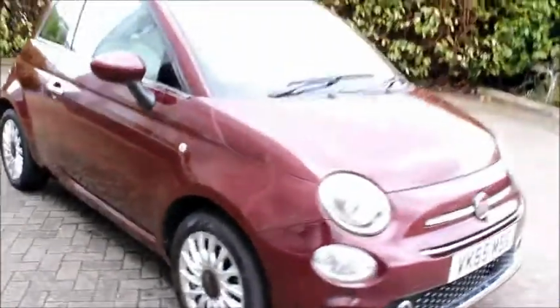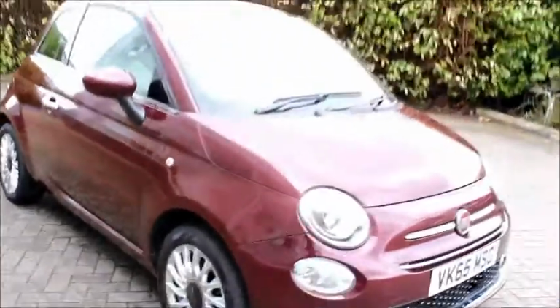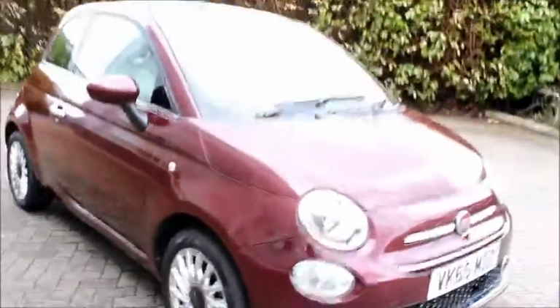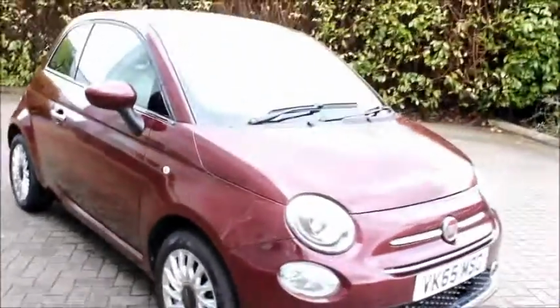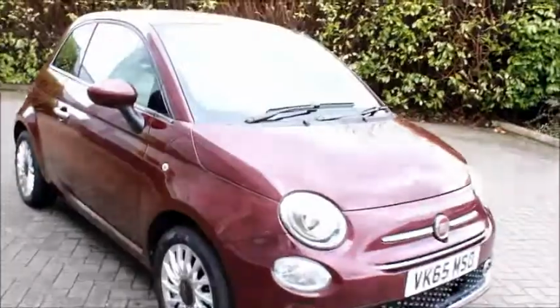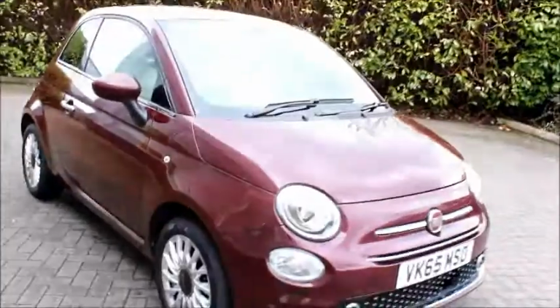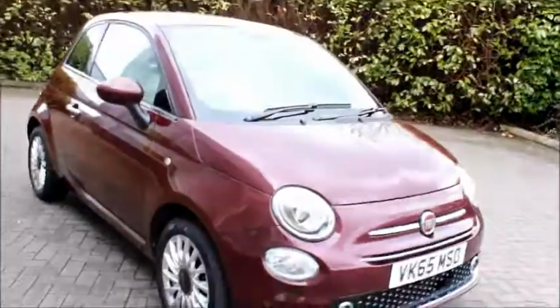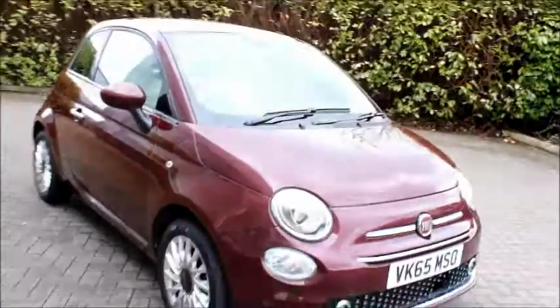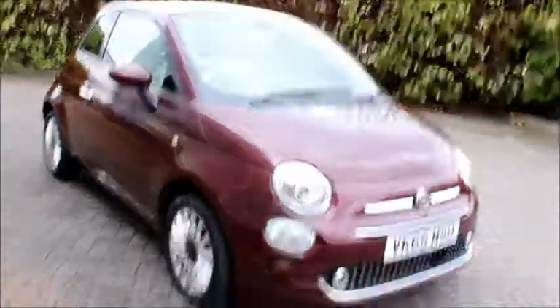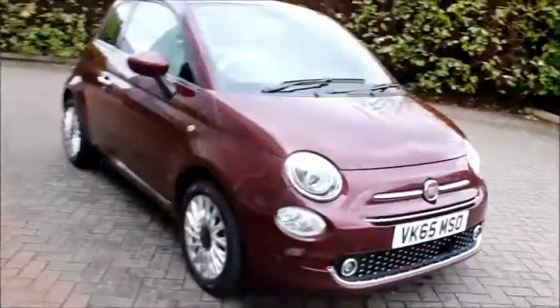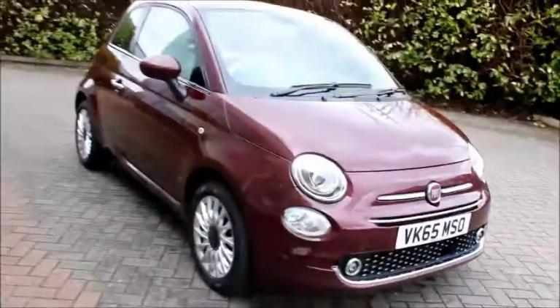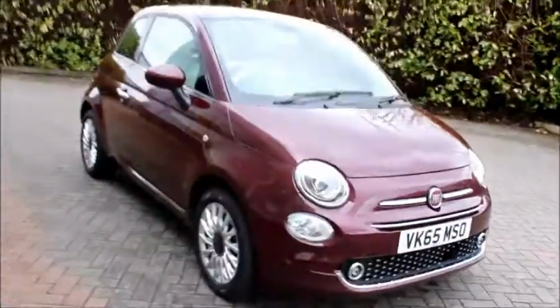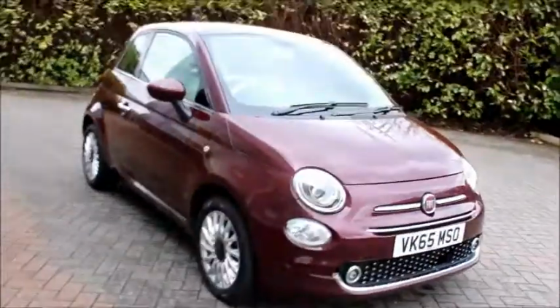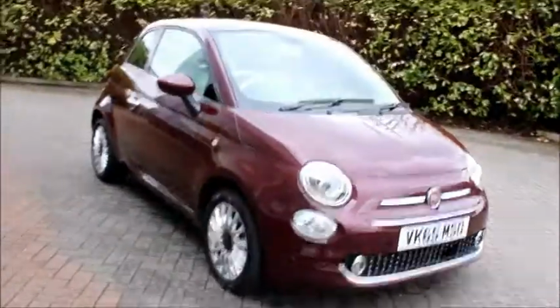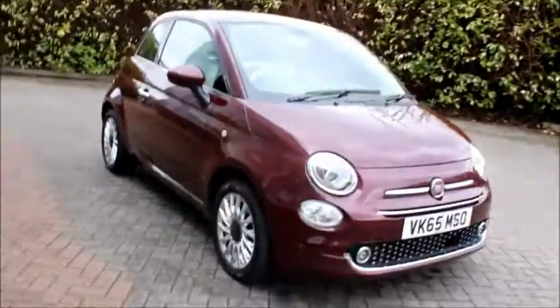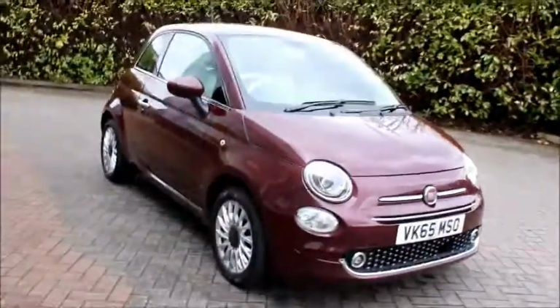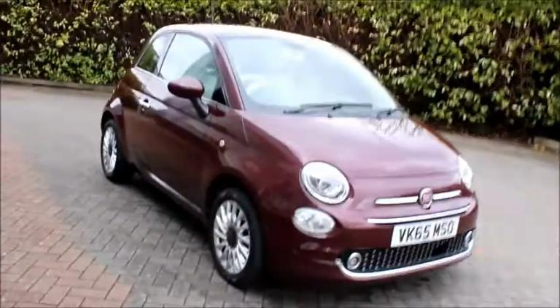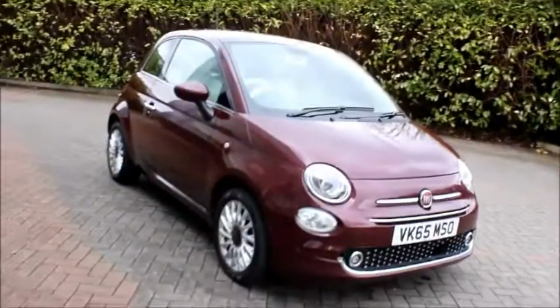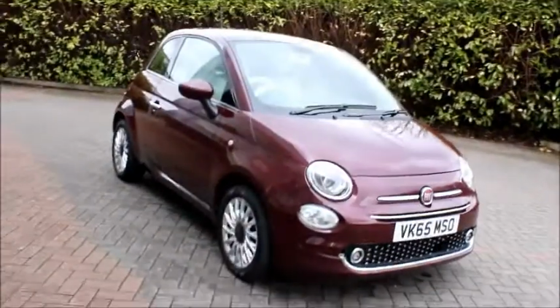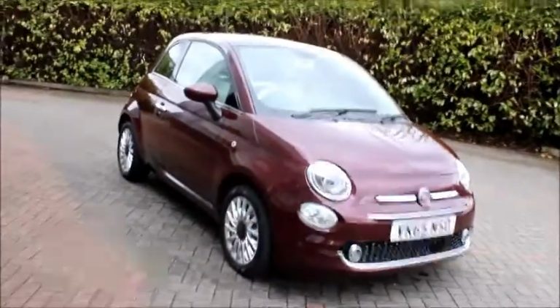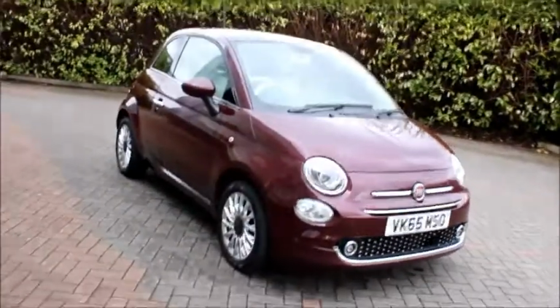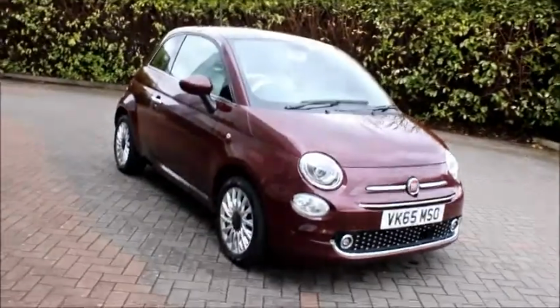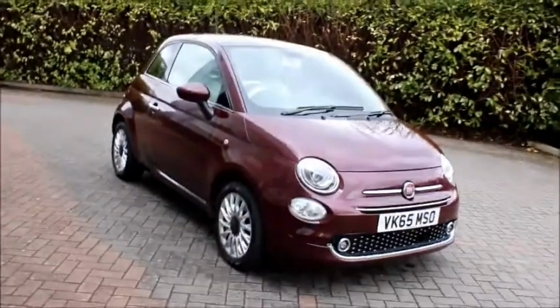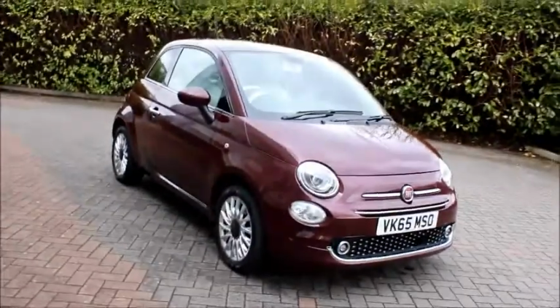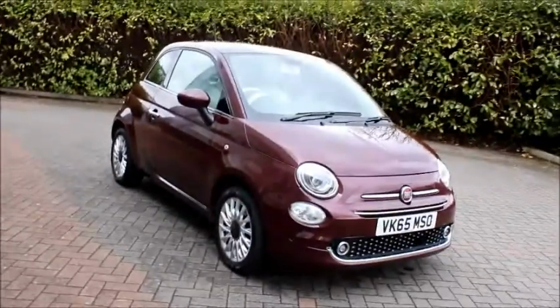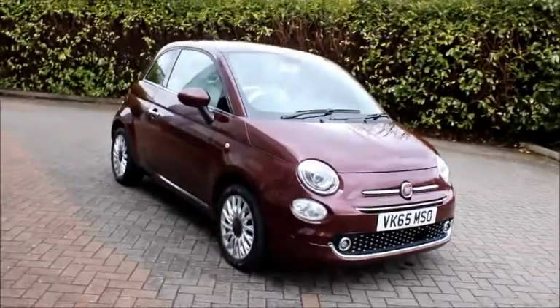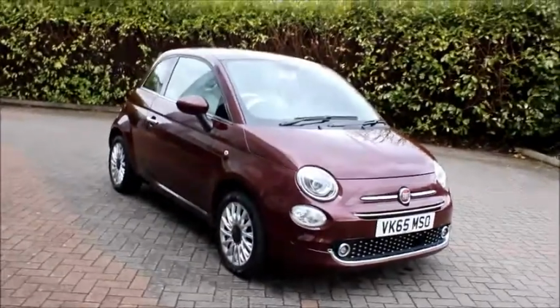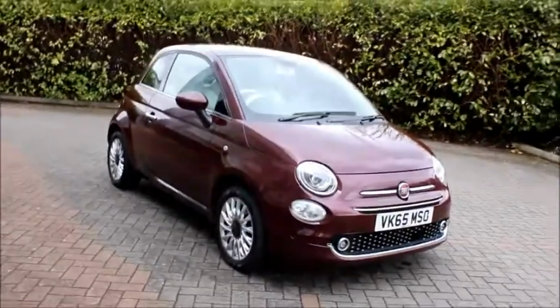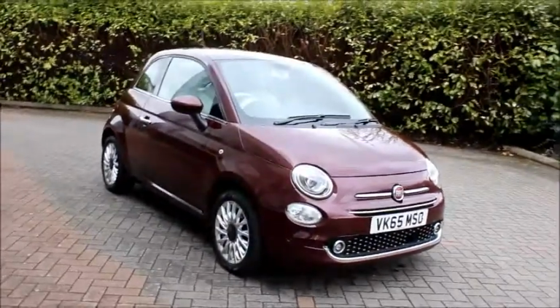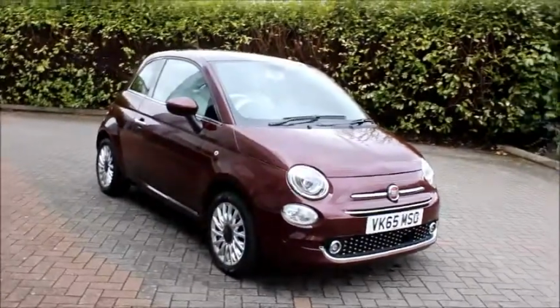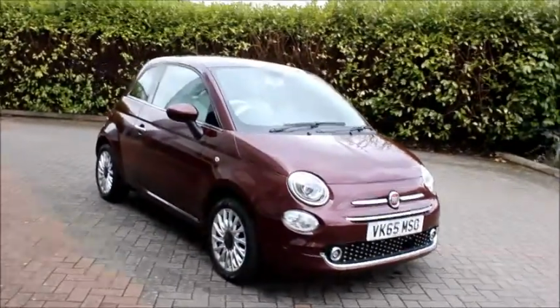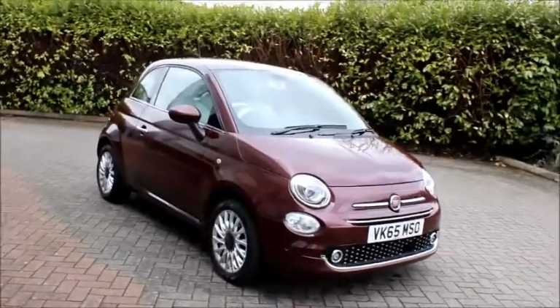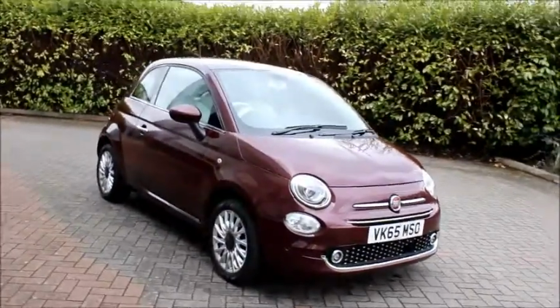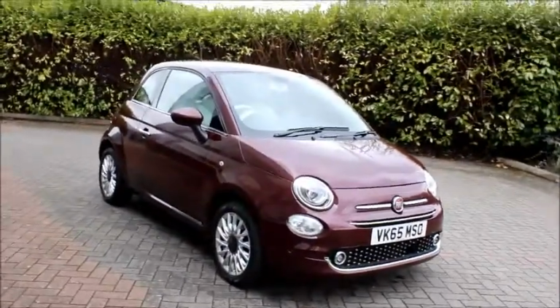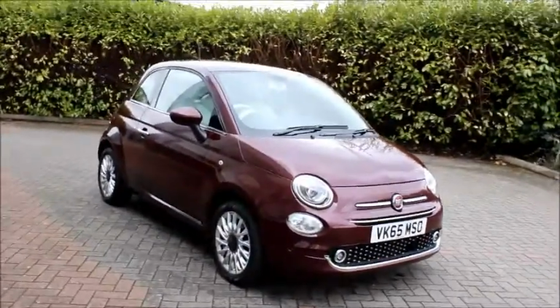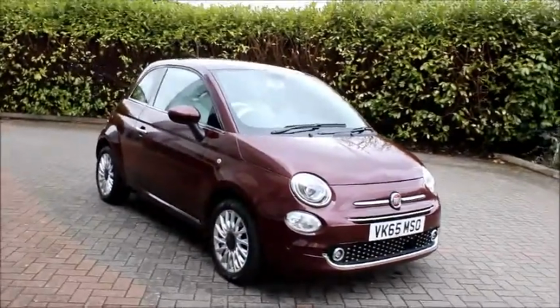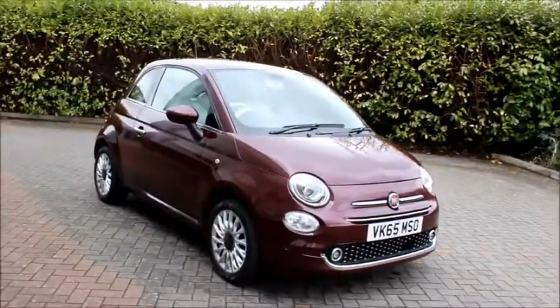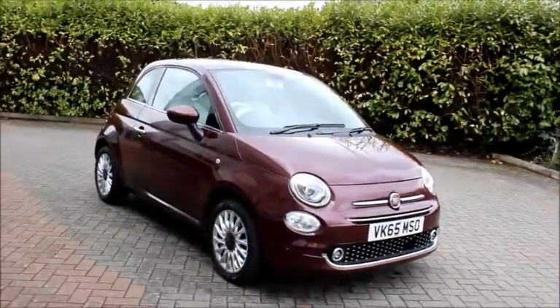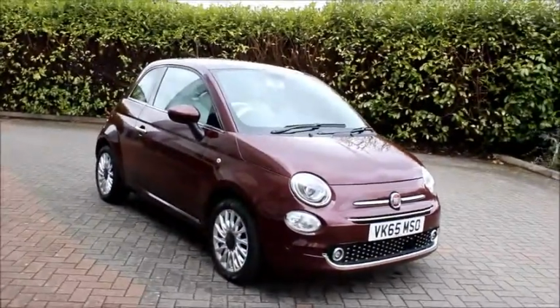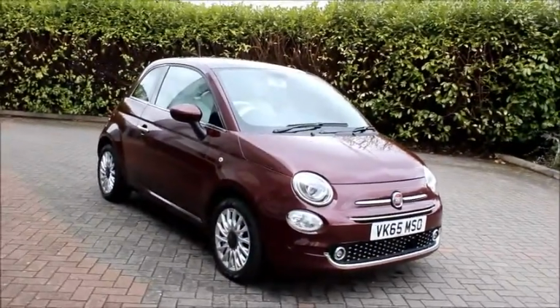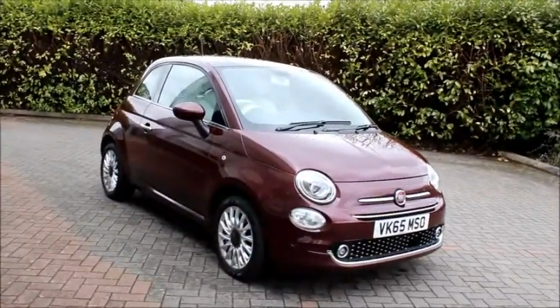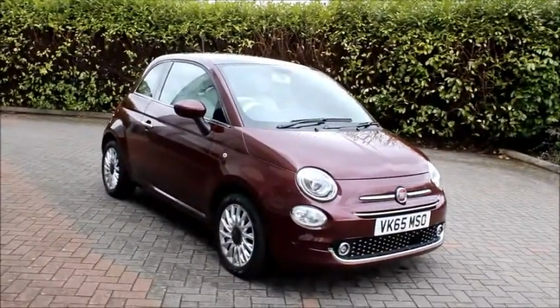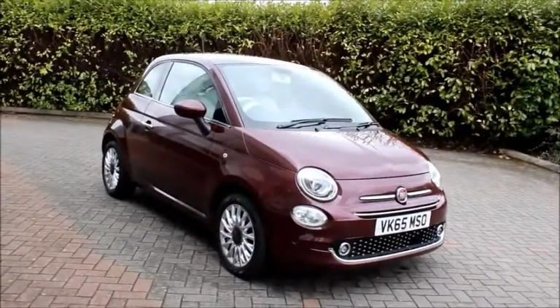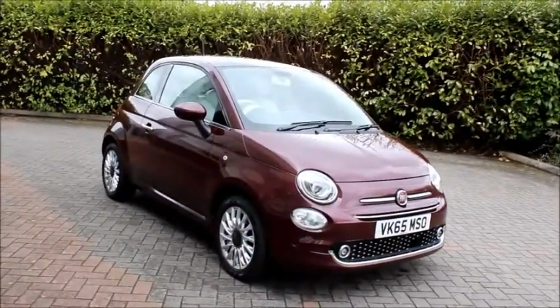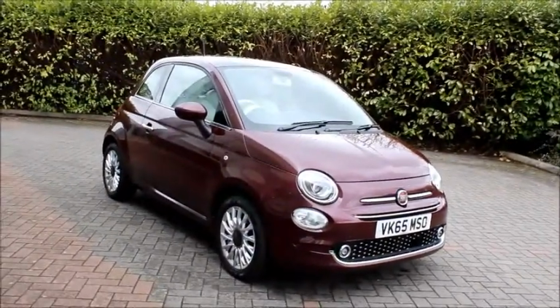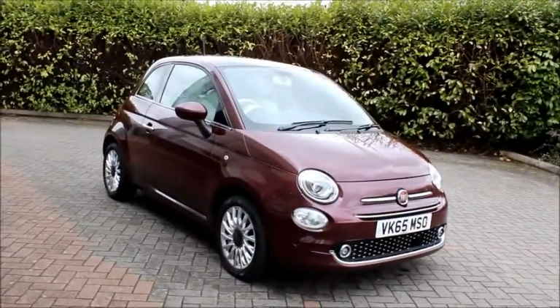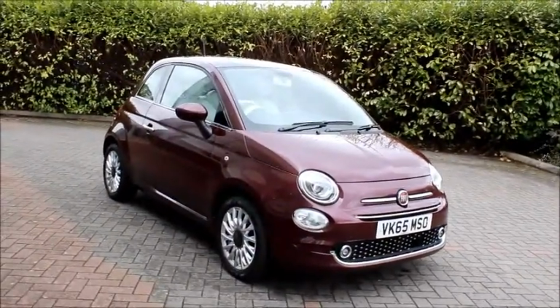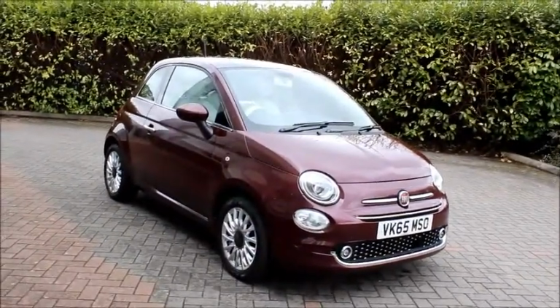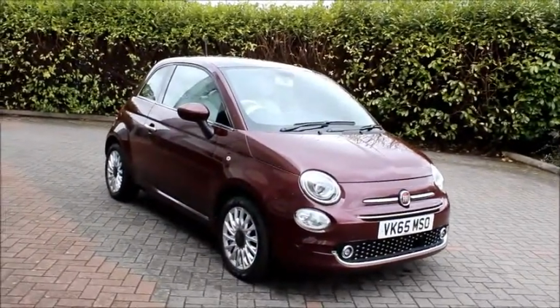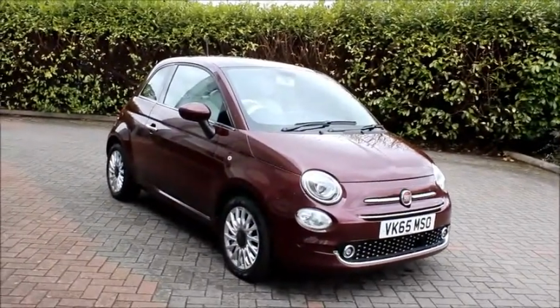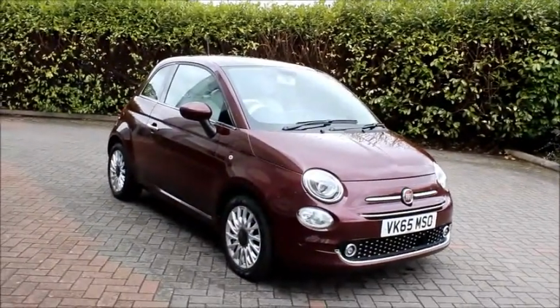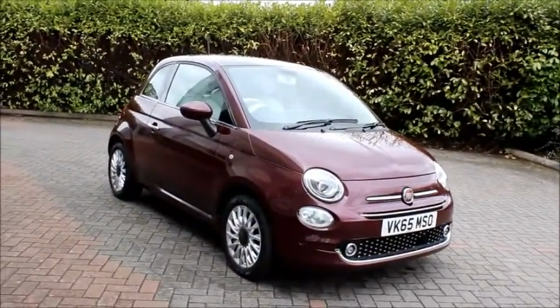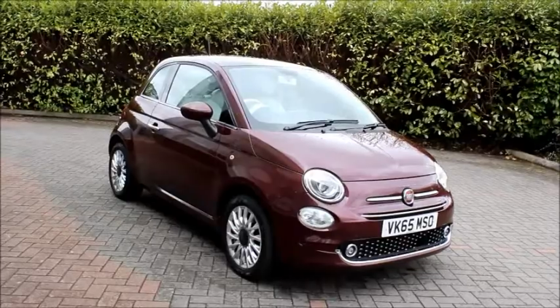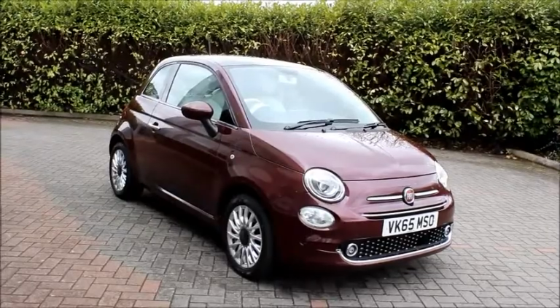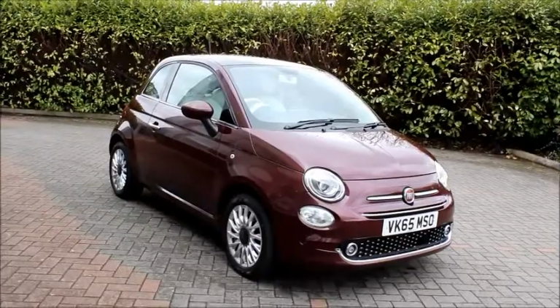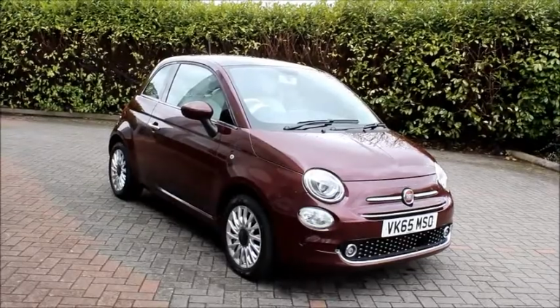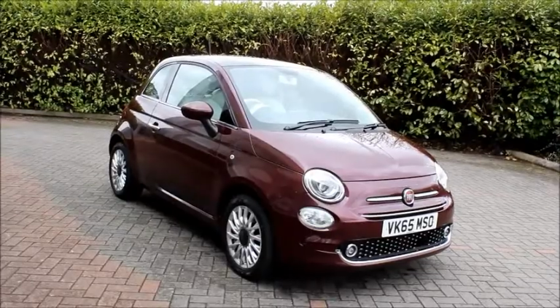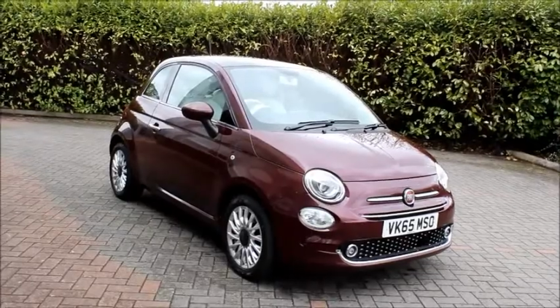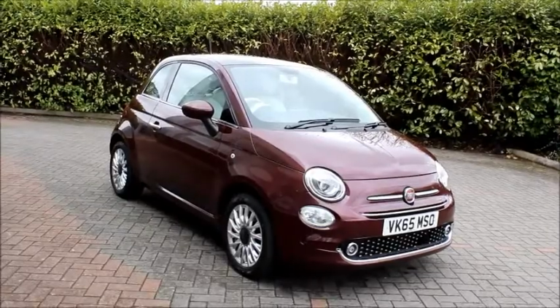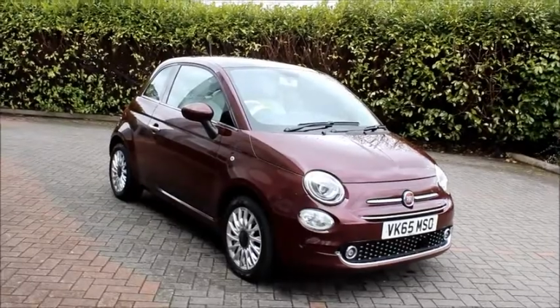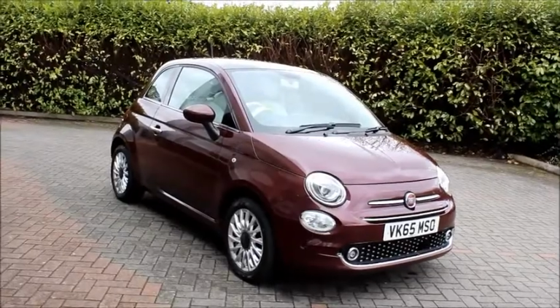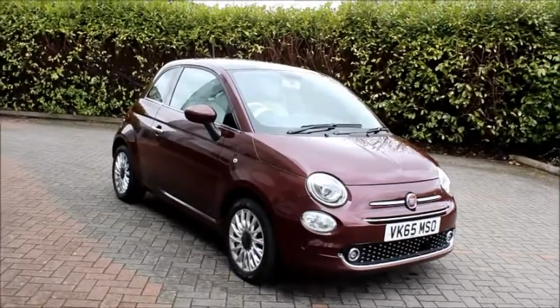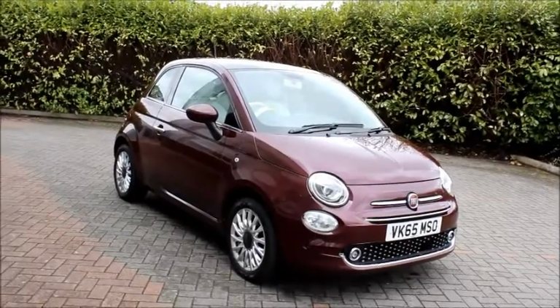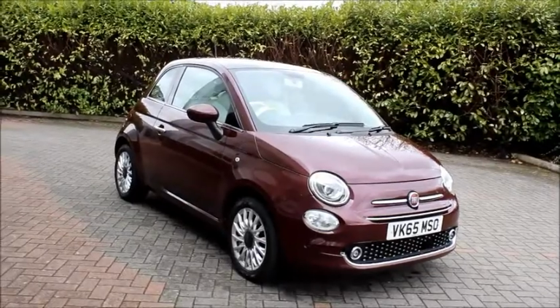If you are thinking of finance, we are confident we can beat any high street lender with our flexible dealer funding plans. Thank you for visiting Now Vauxhall.